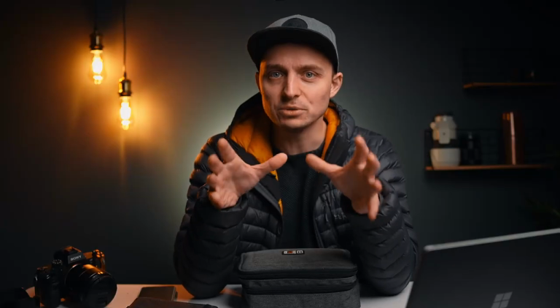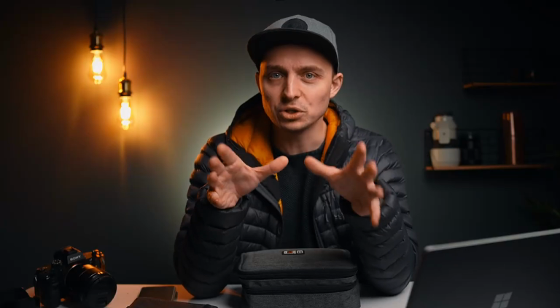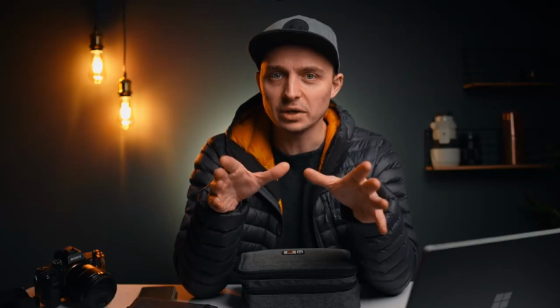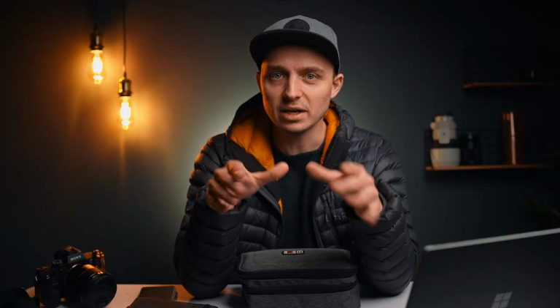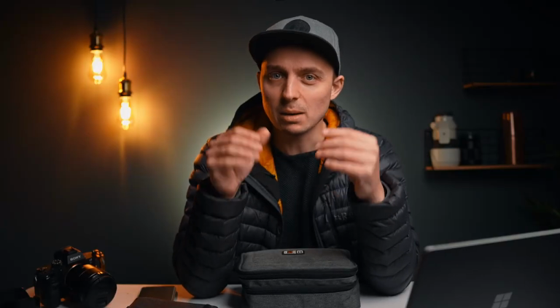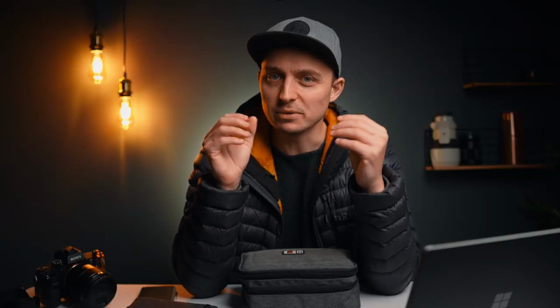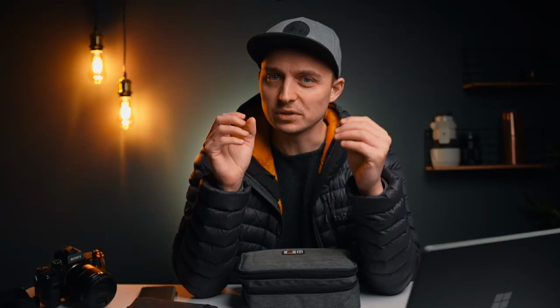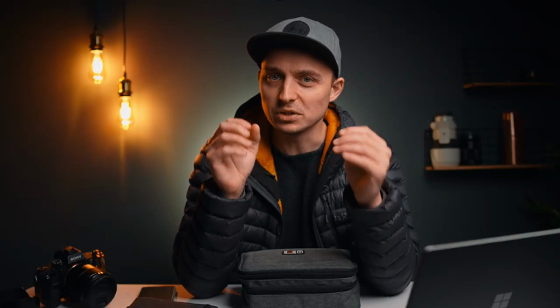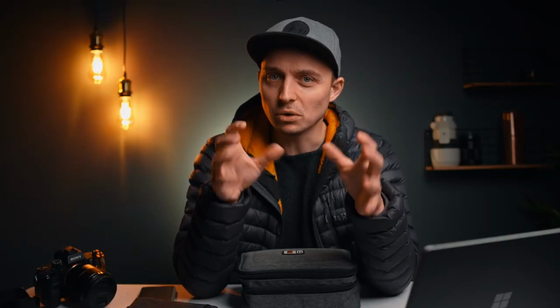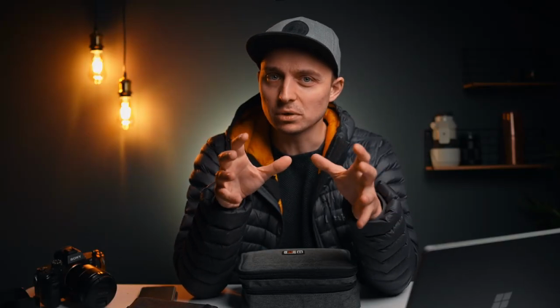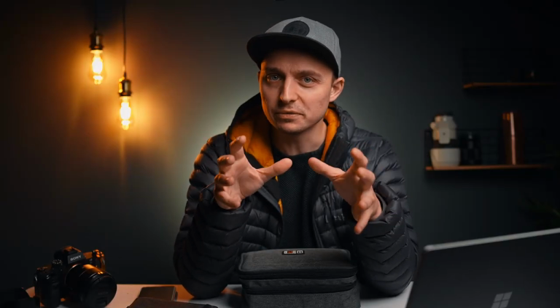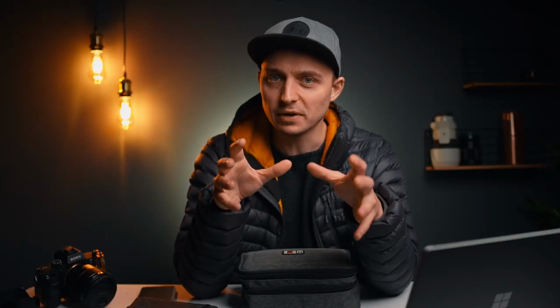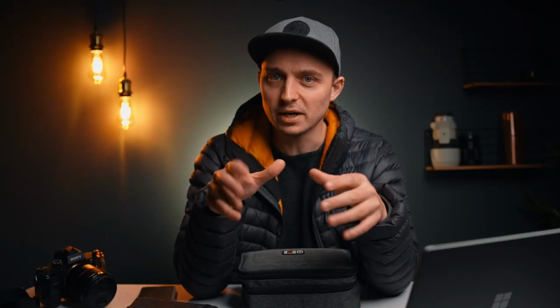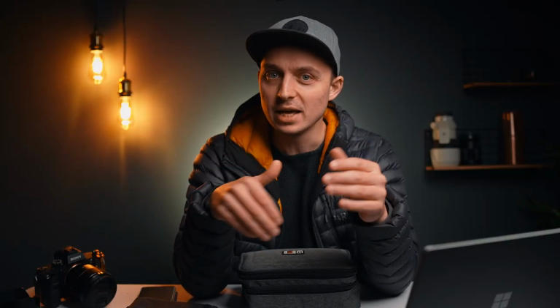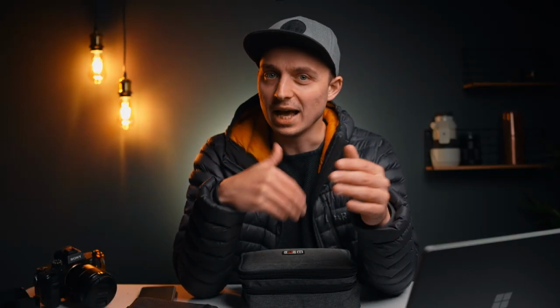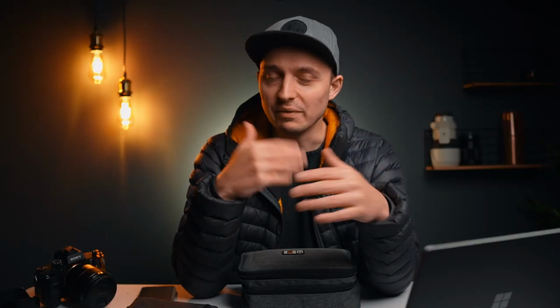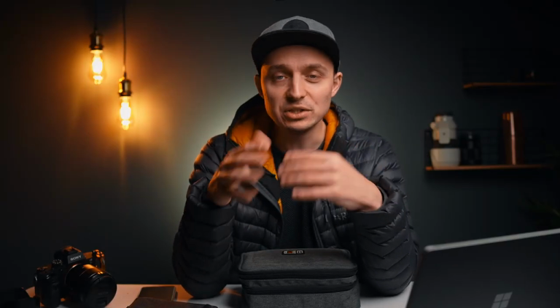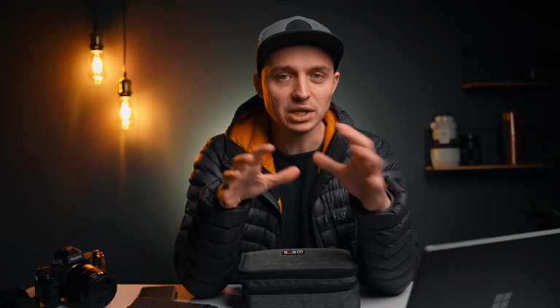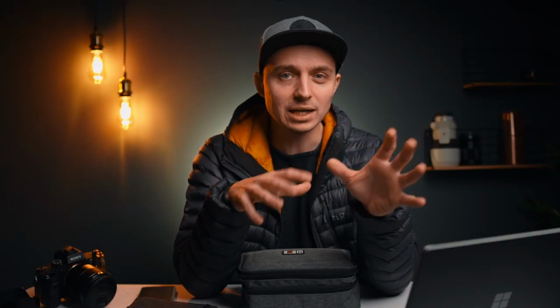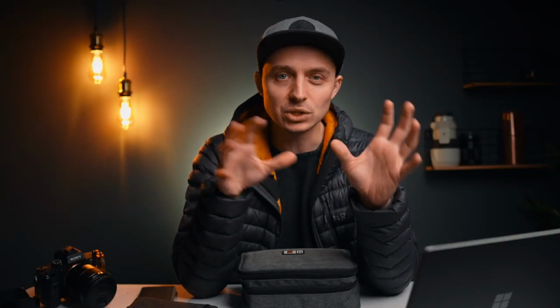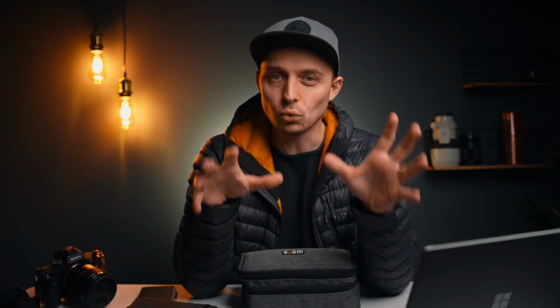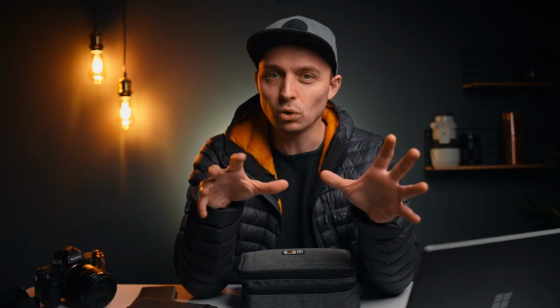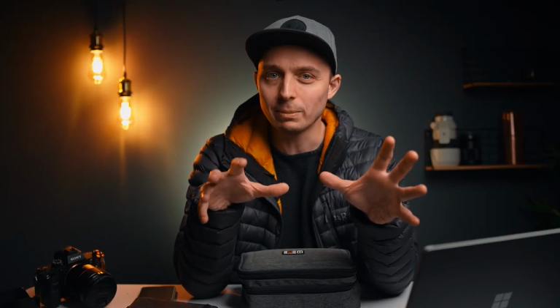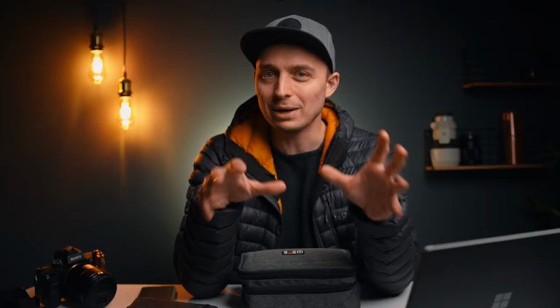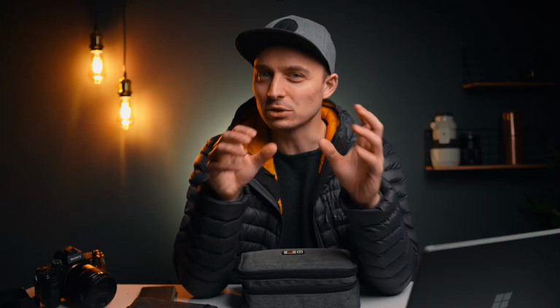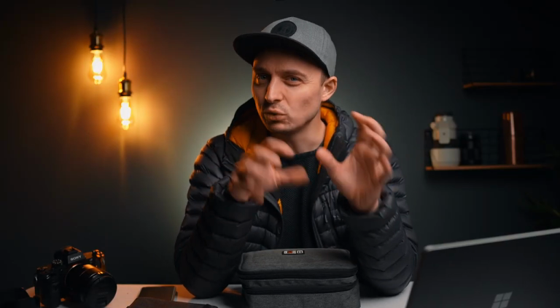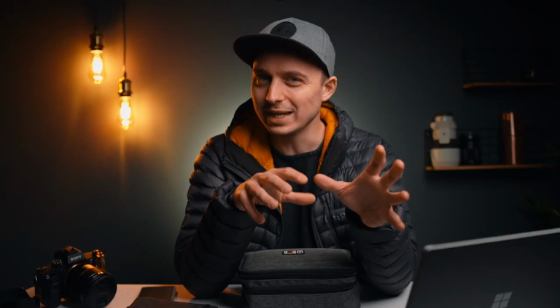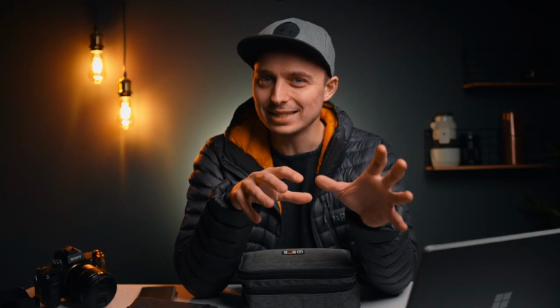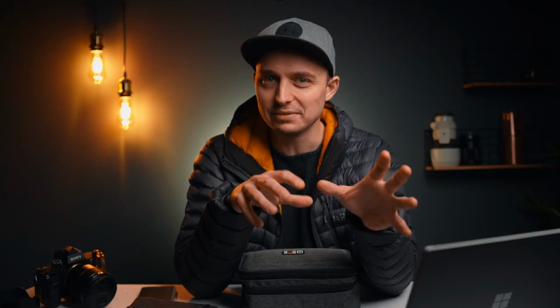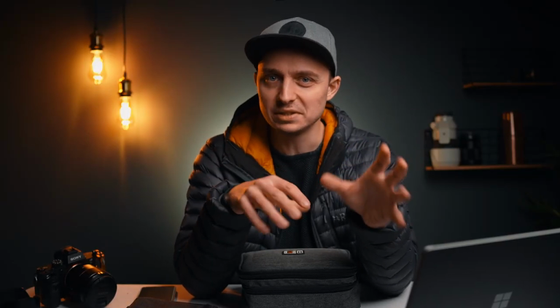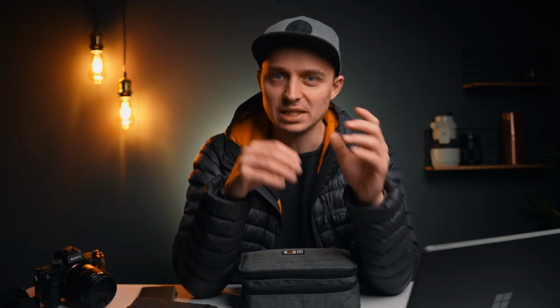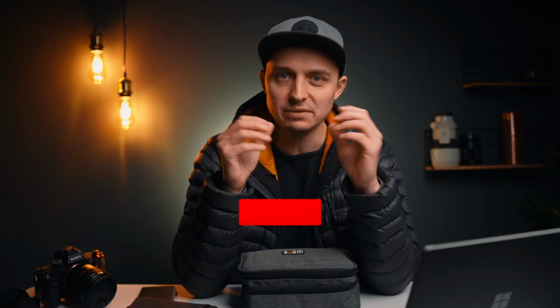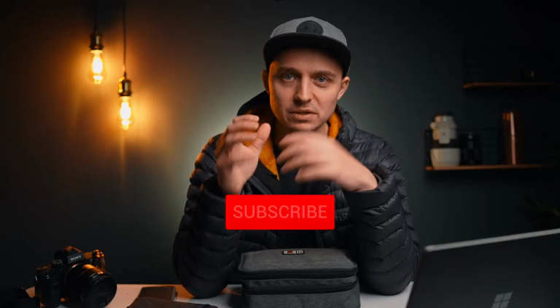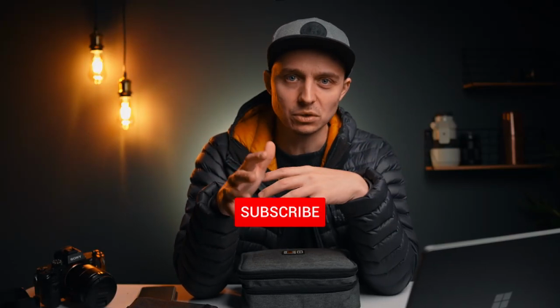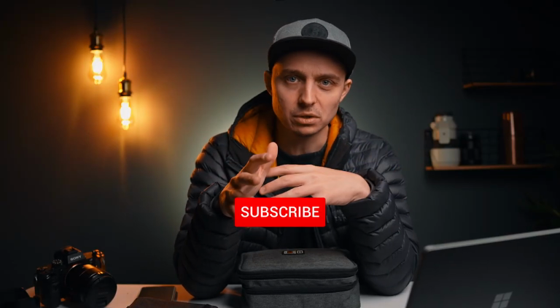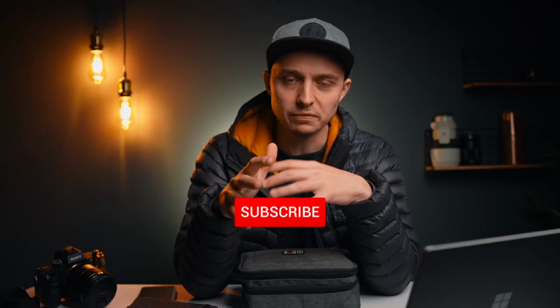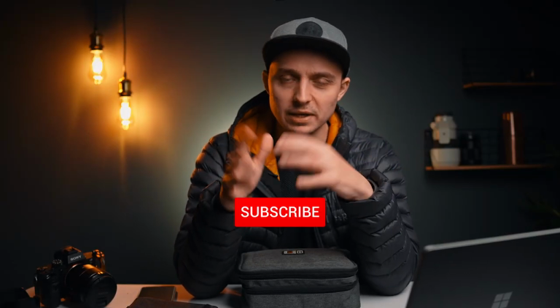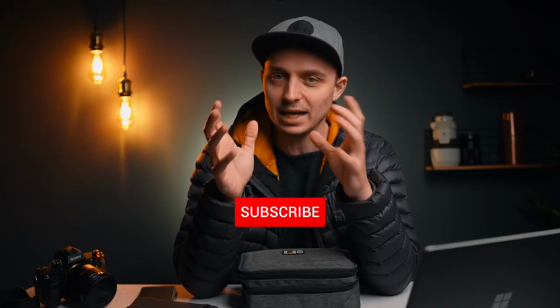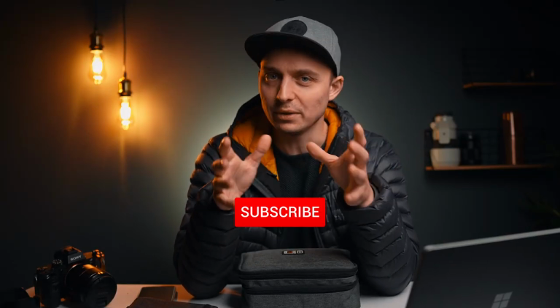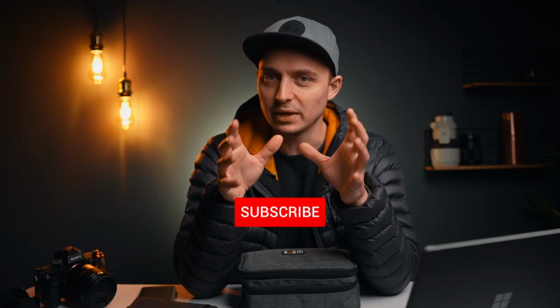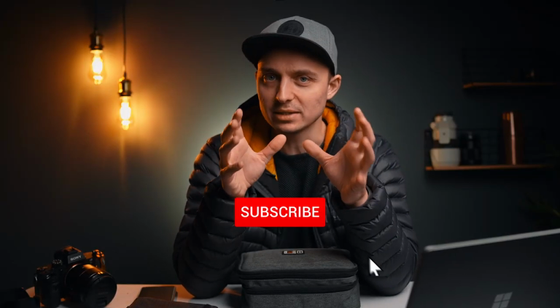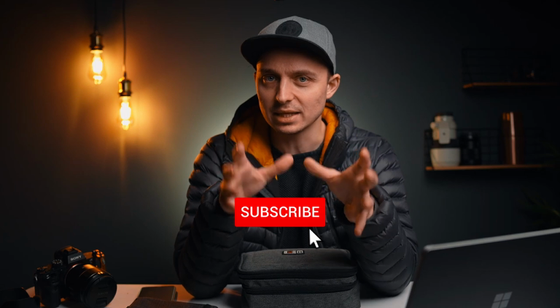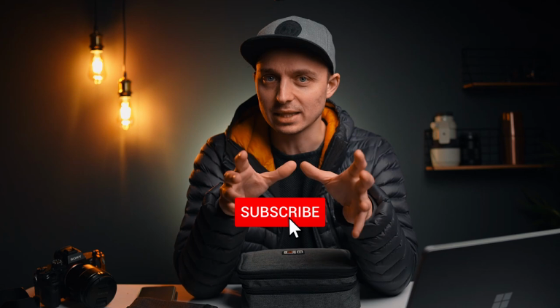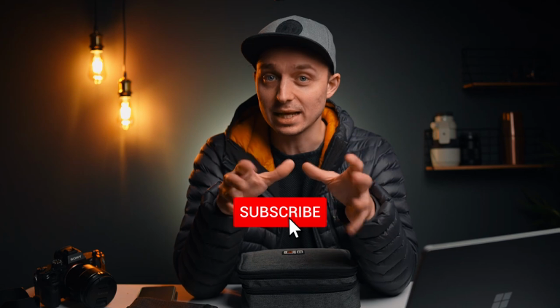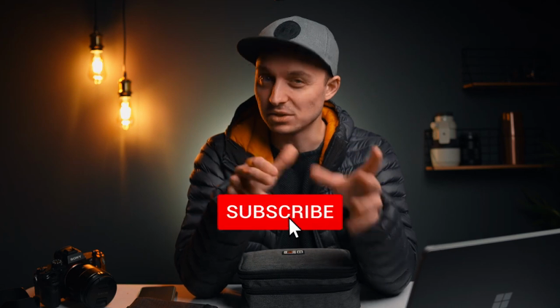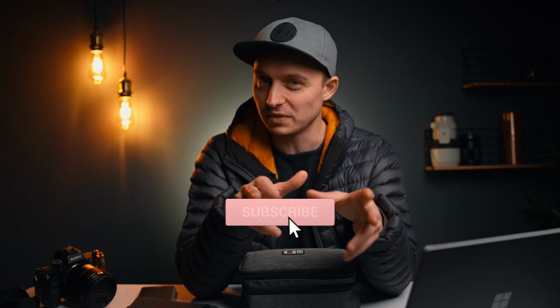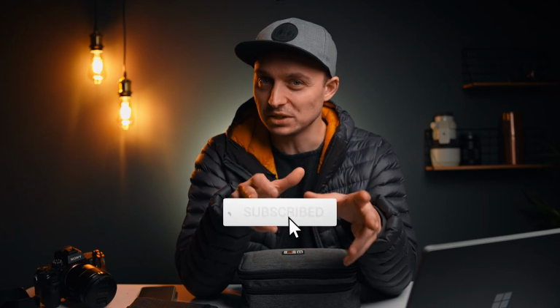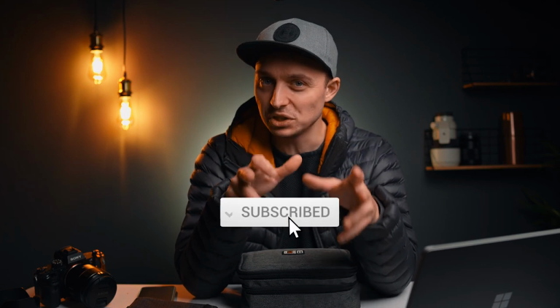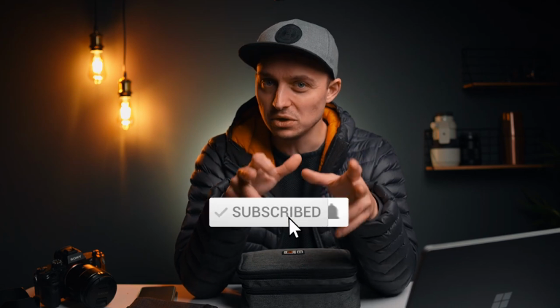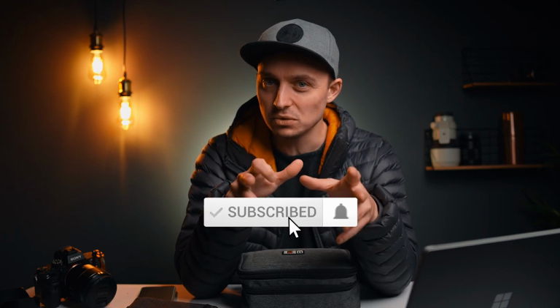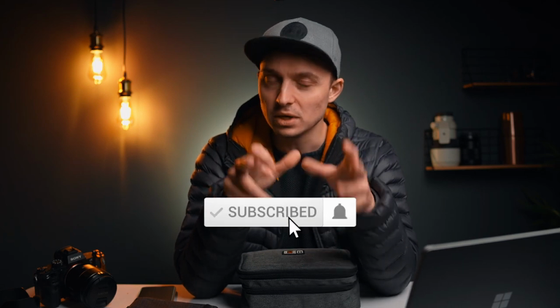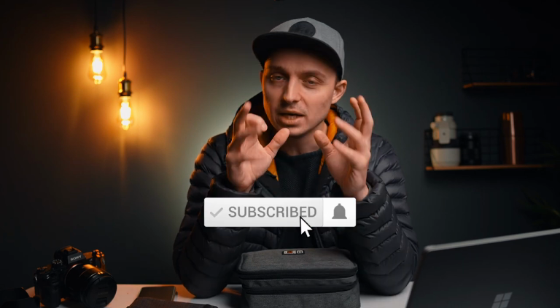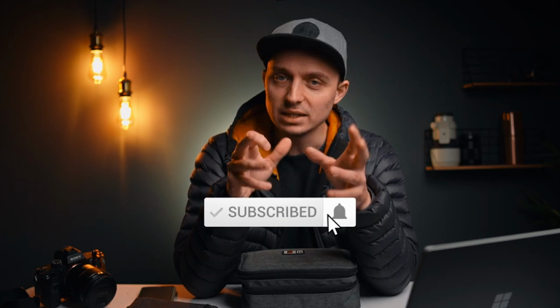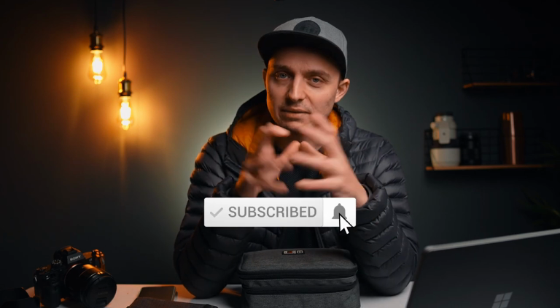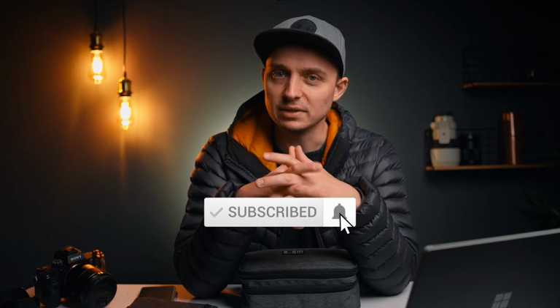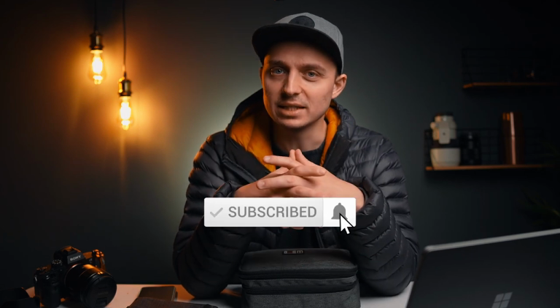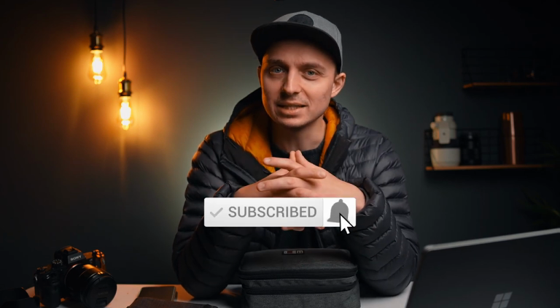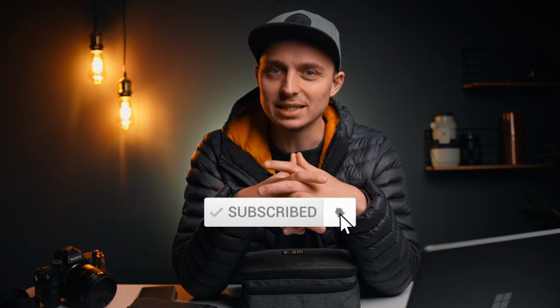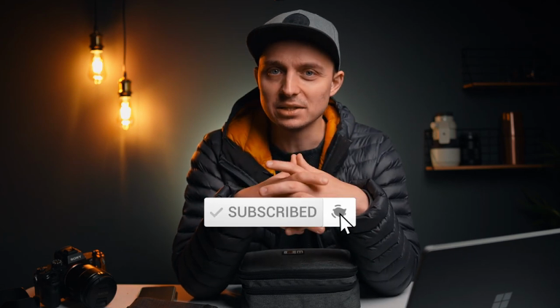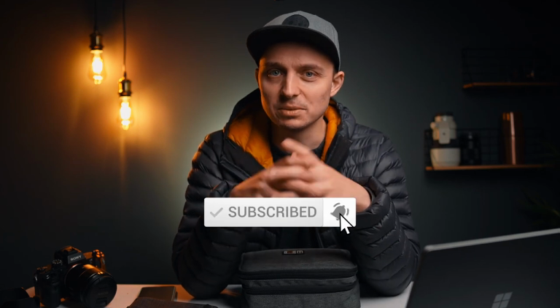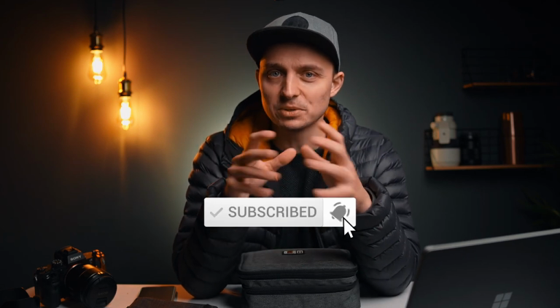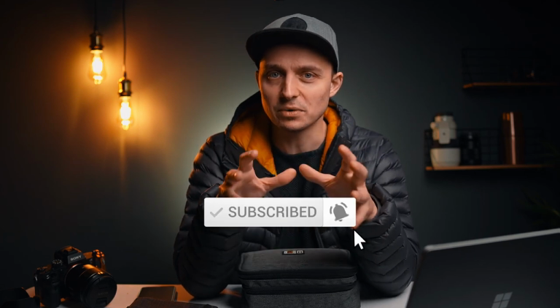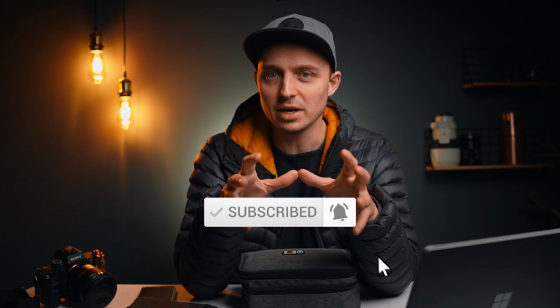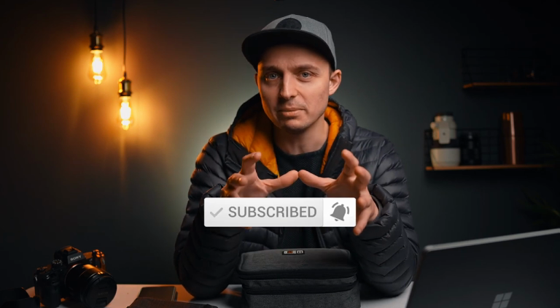I'm Johnny. I'm a photographer and this channel is all about creativity, photography and things like that. So if that's you, definitely consider subscribing.